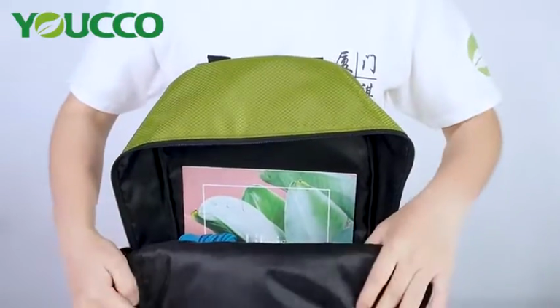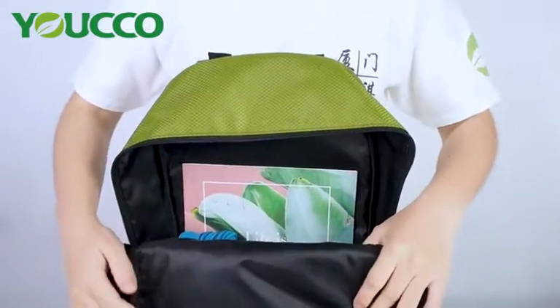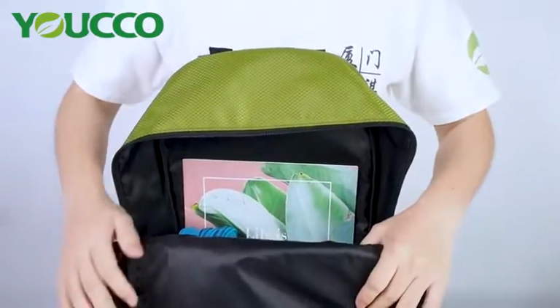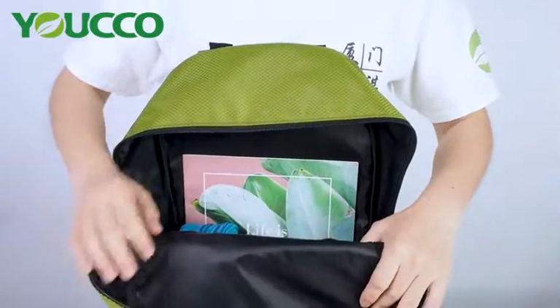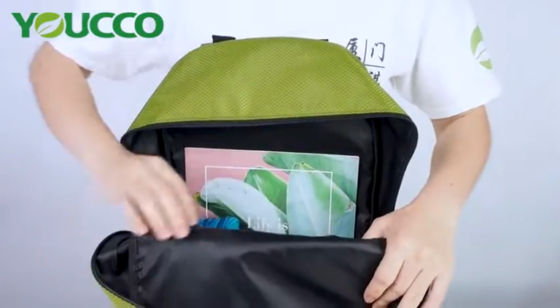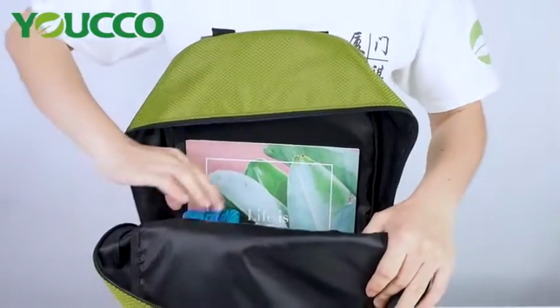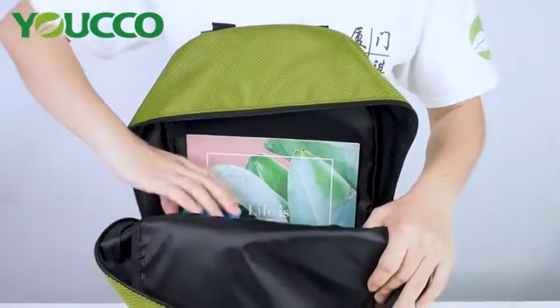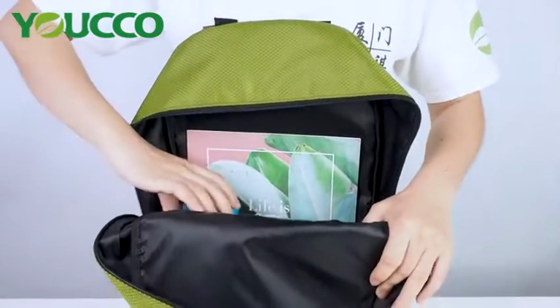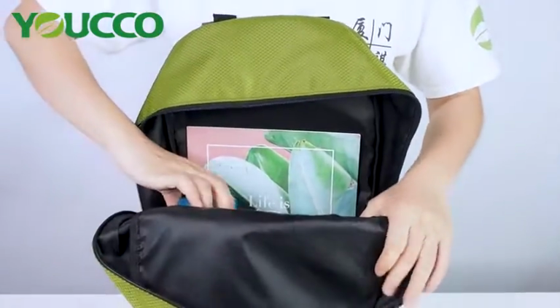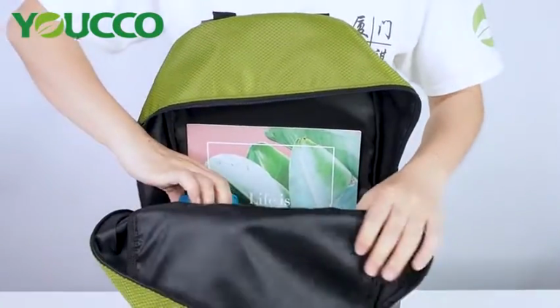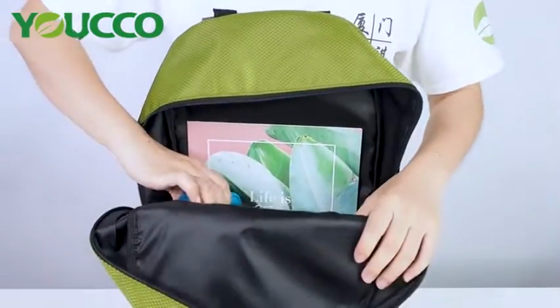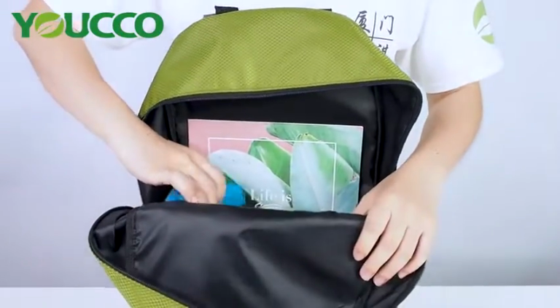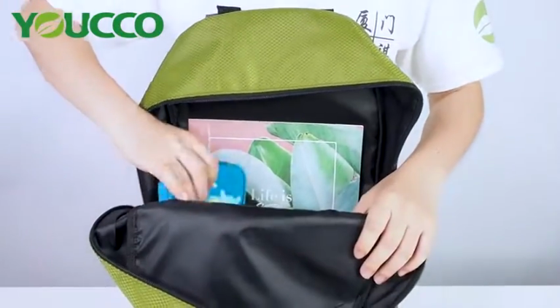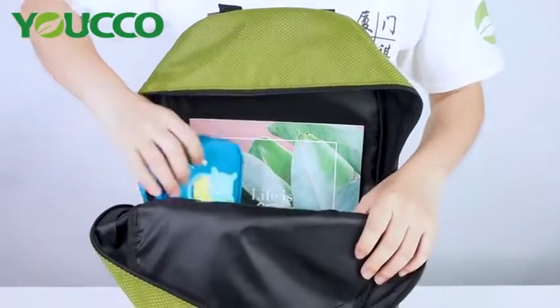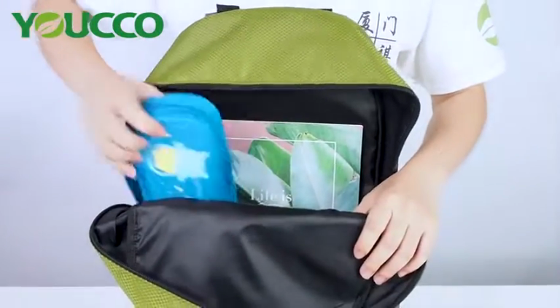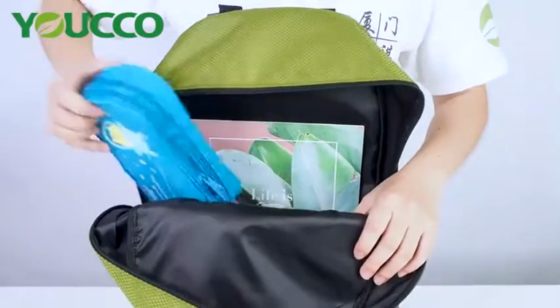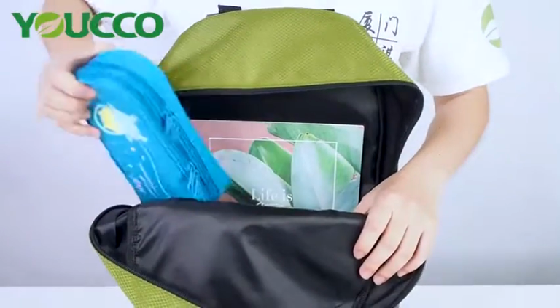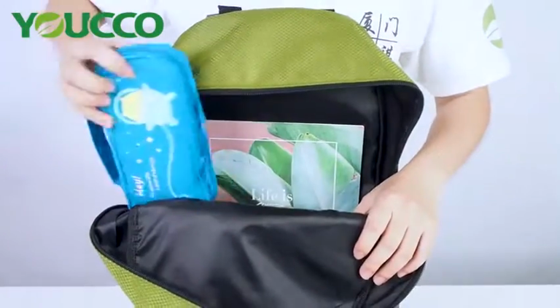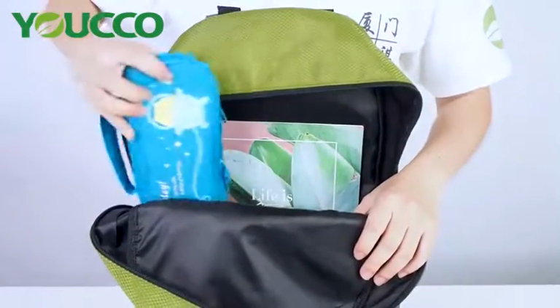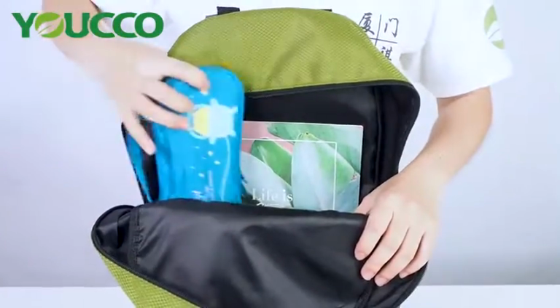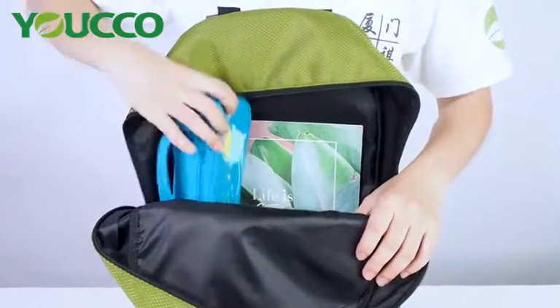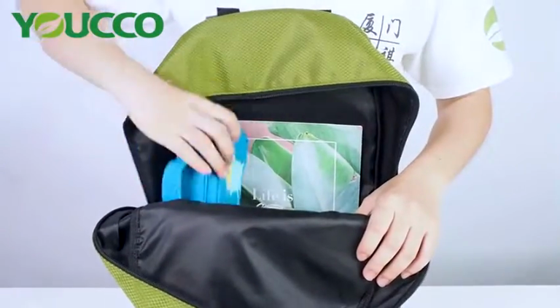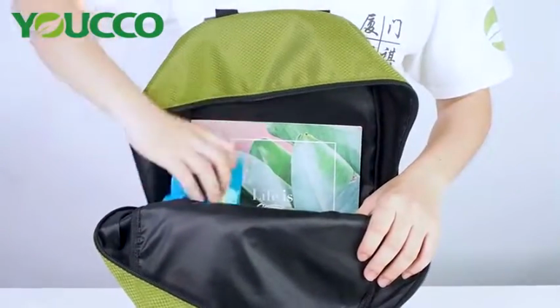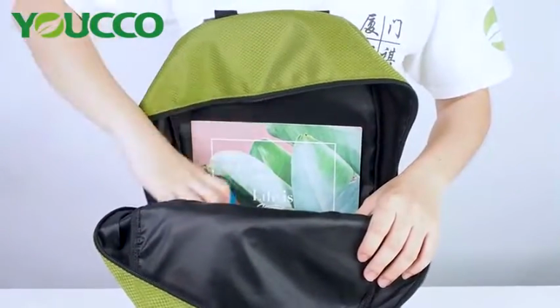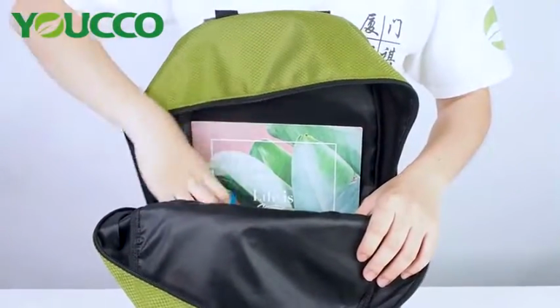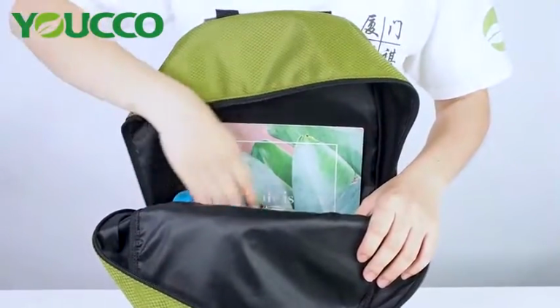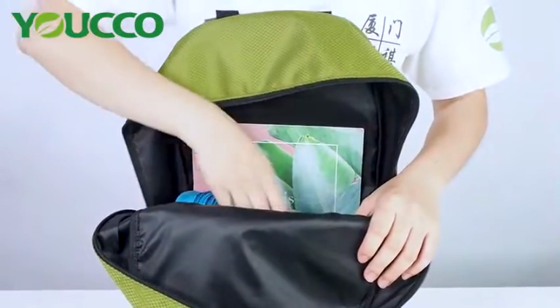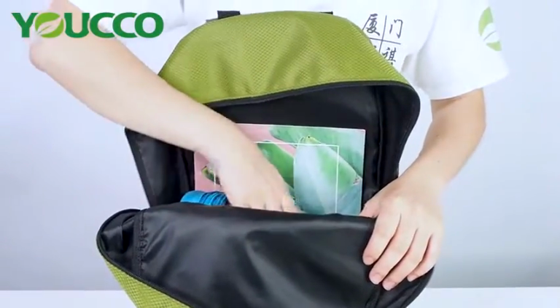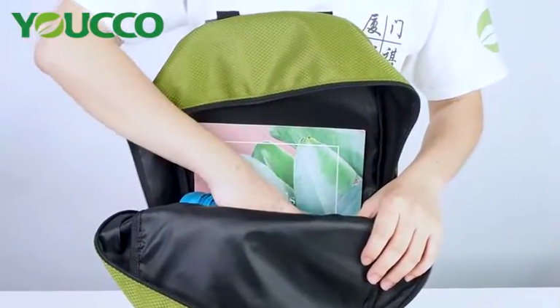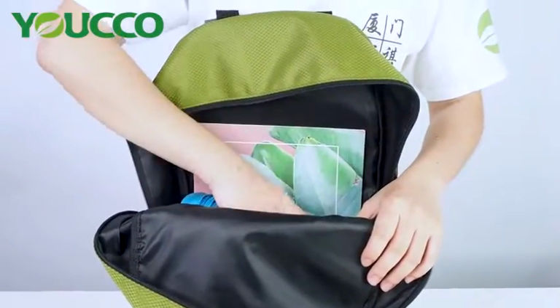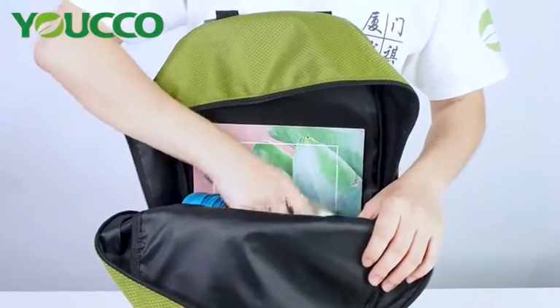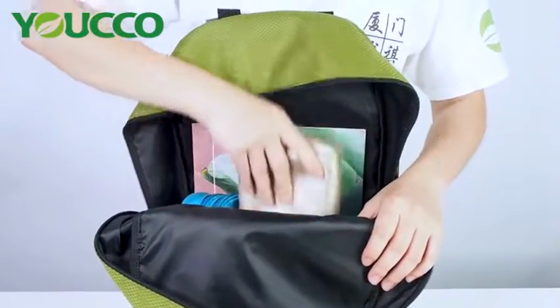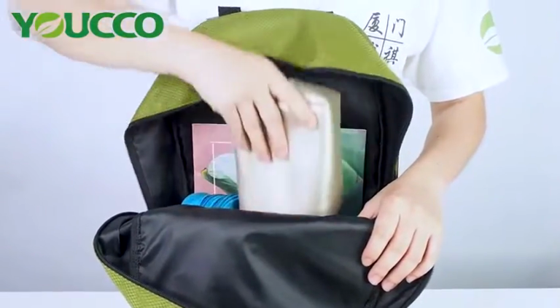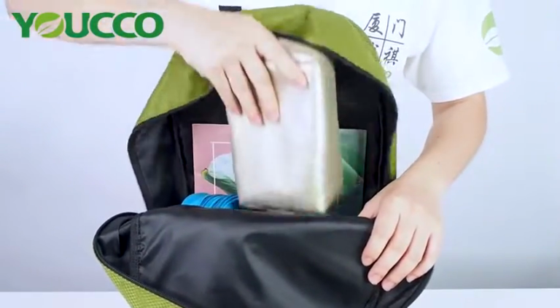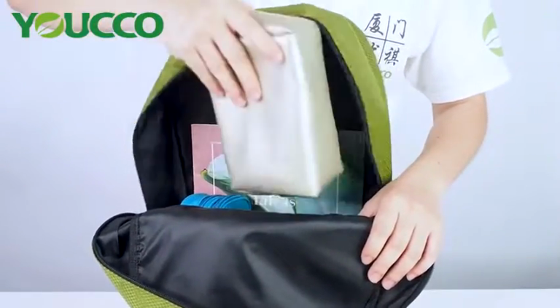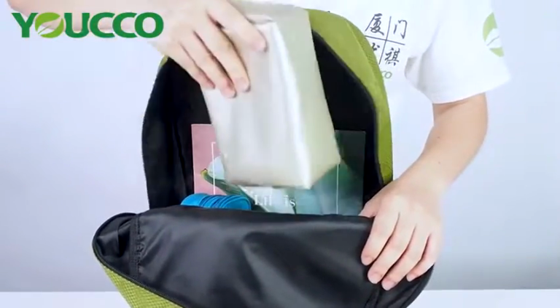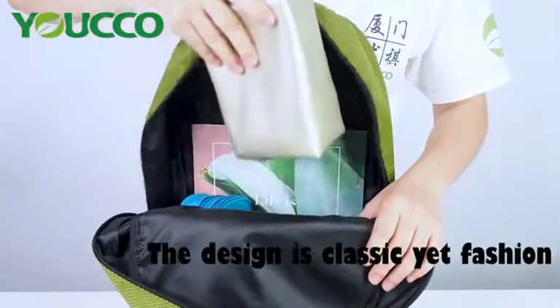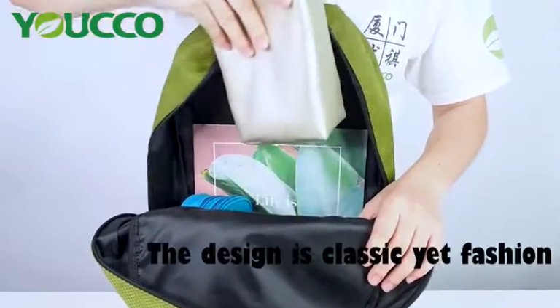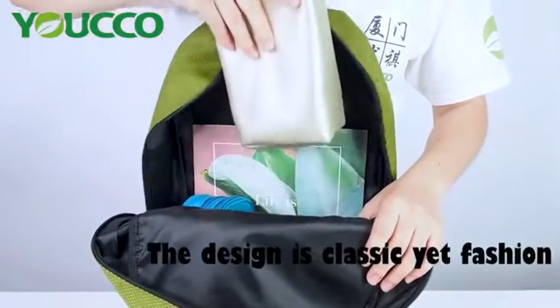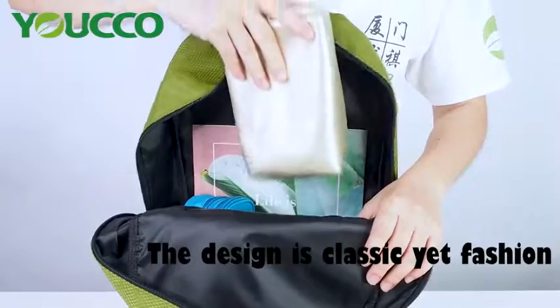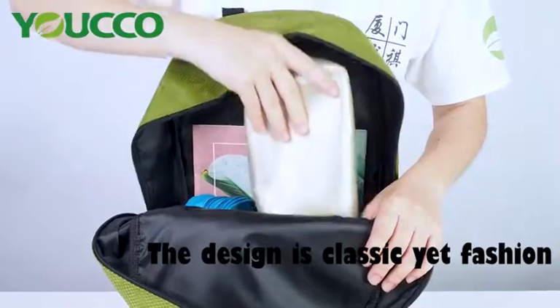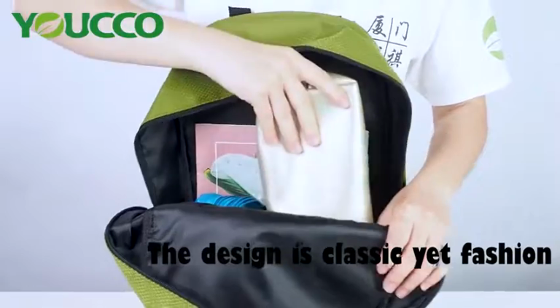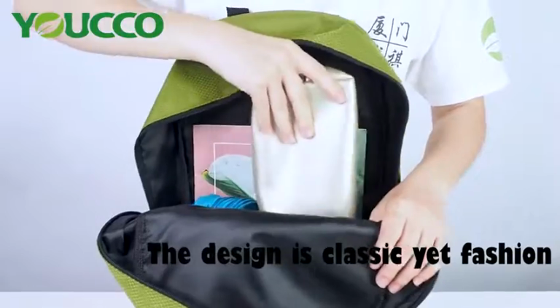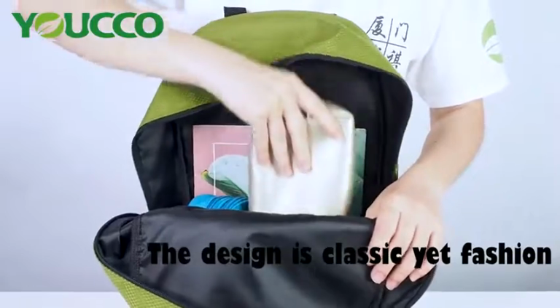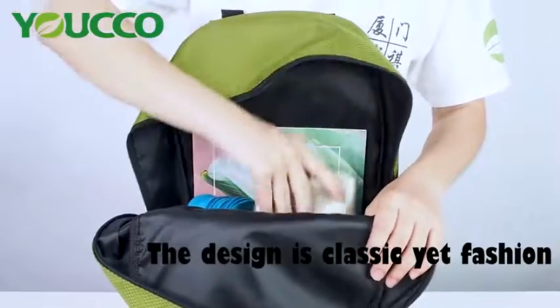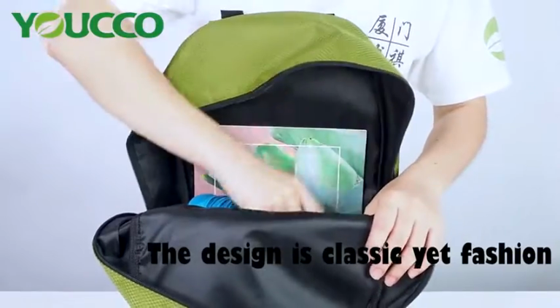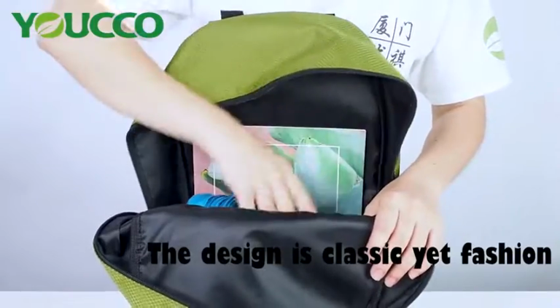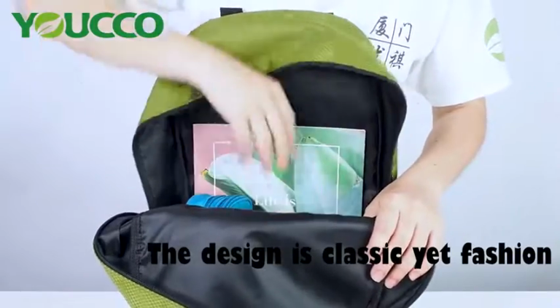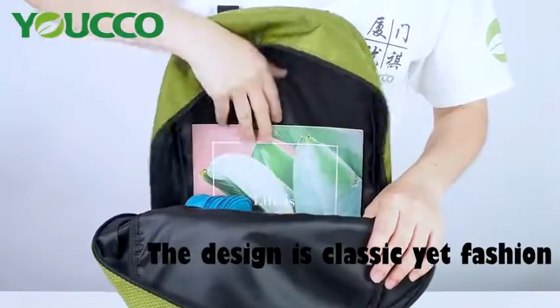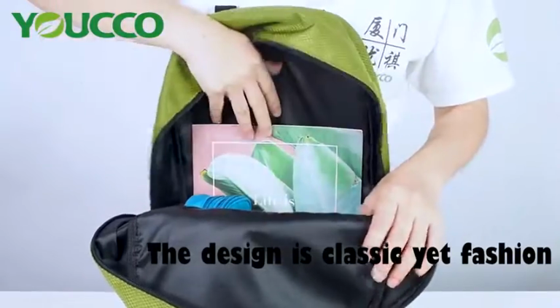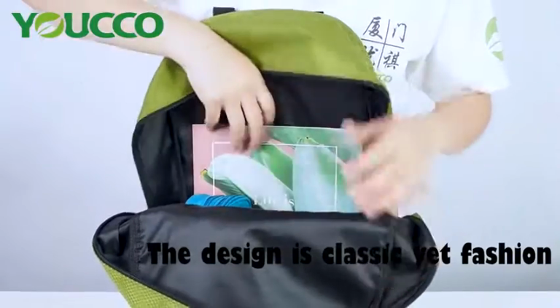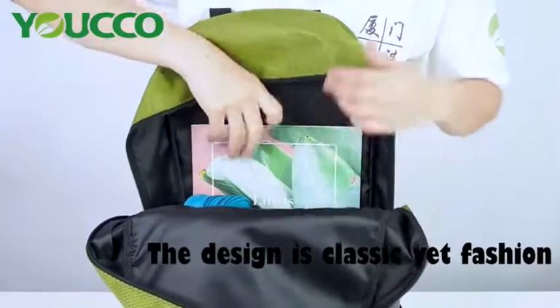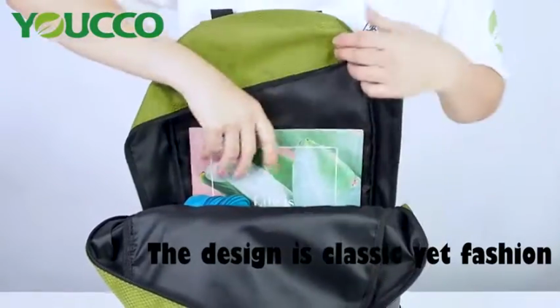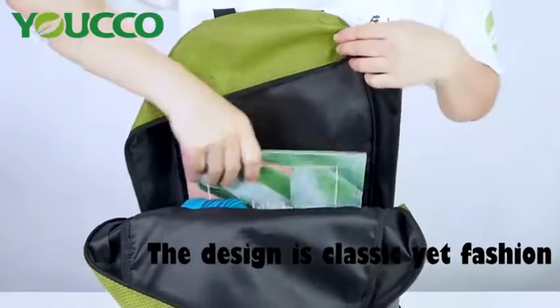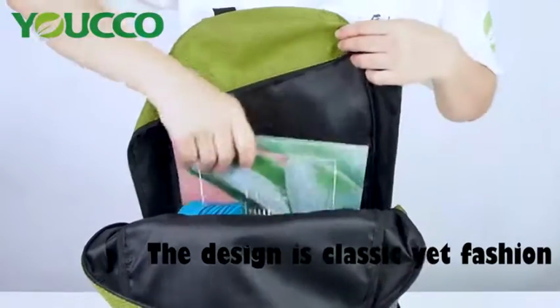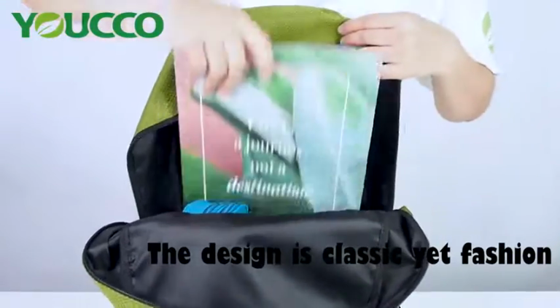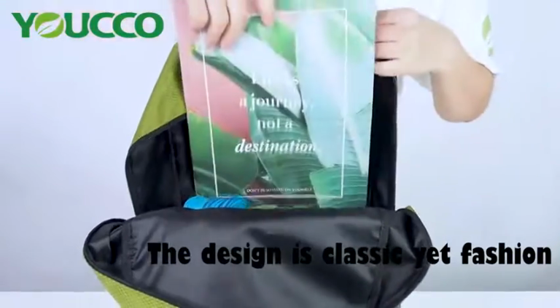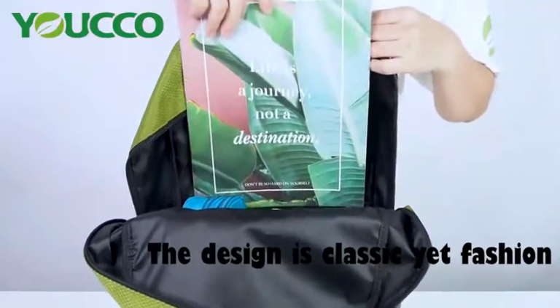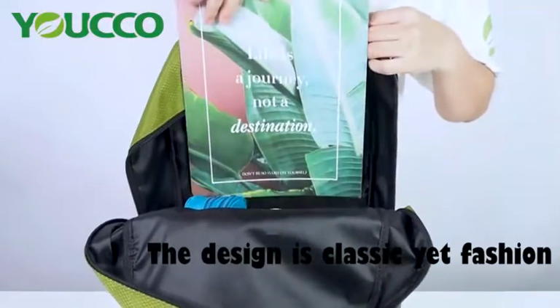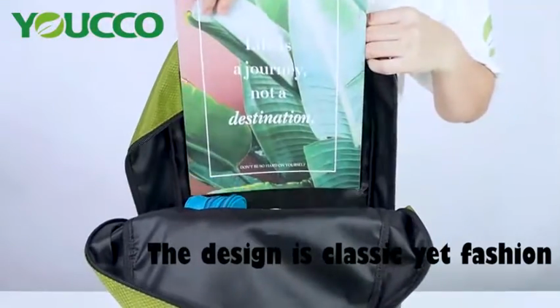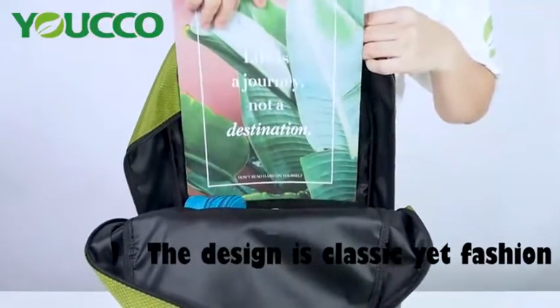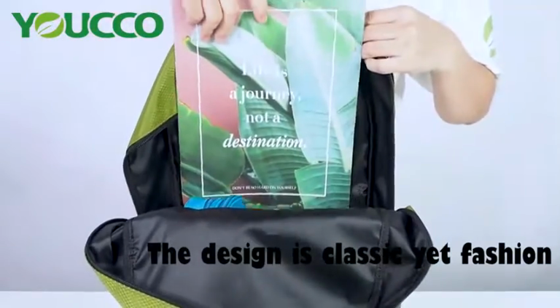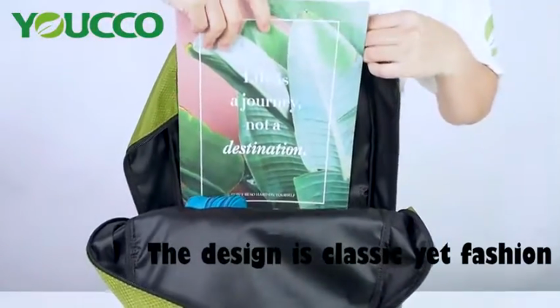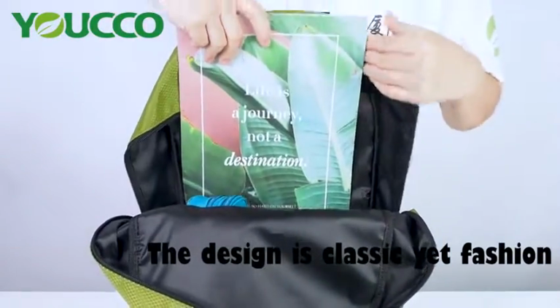You can put your pencil box or cosmetic bags in the main compartment.